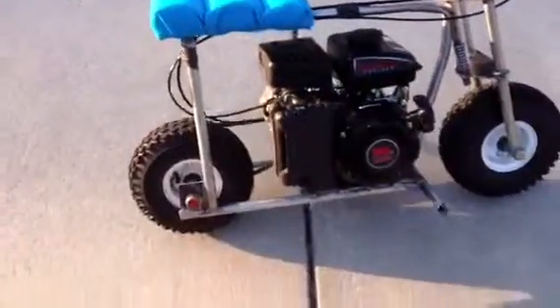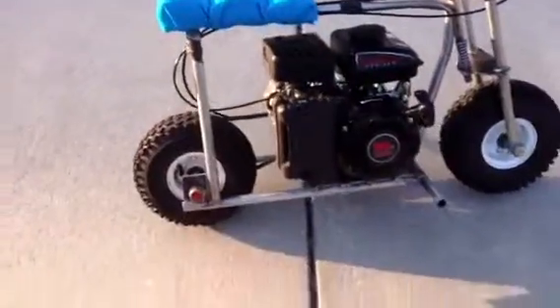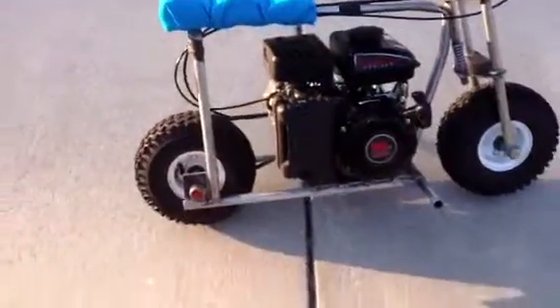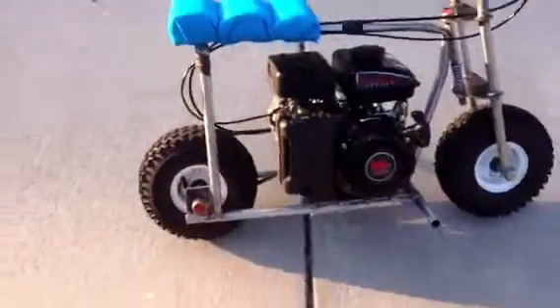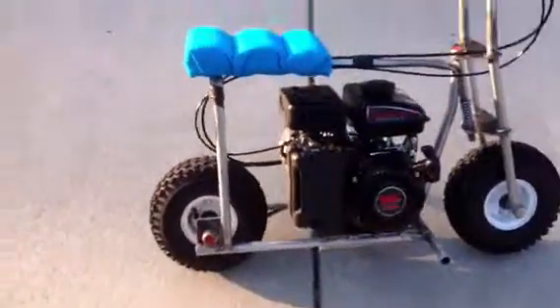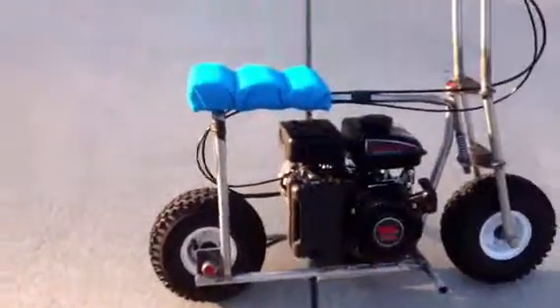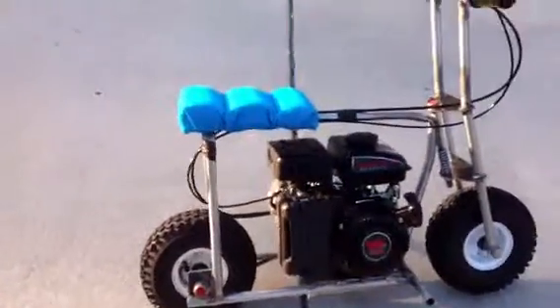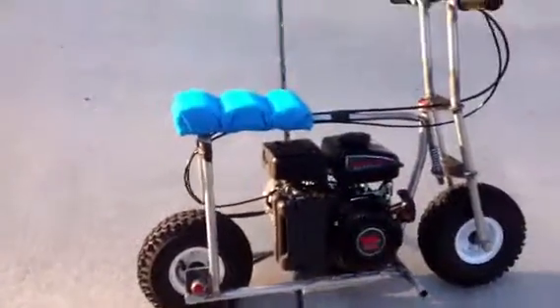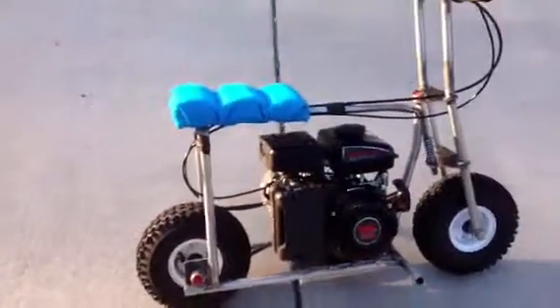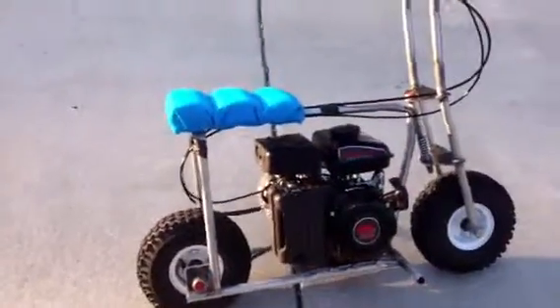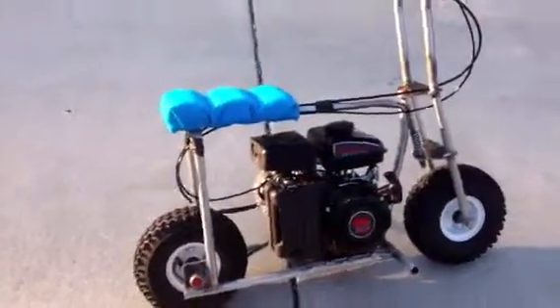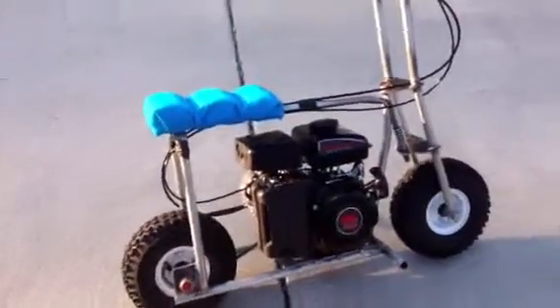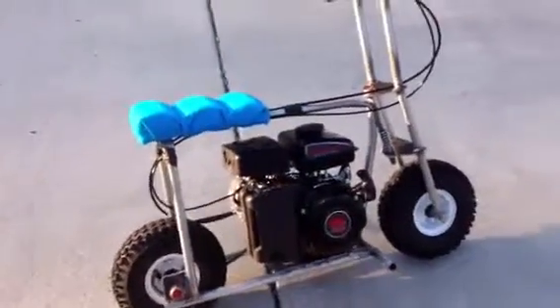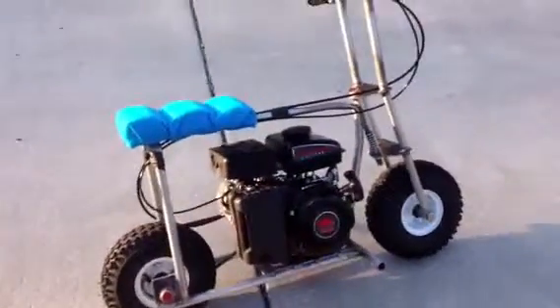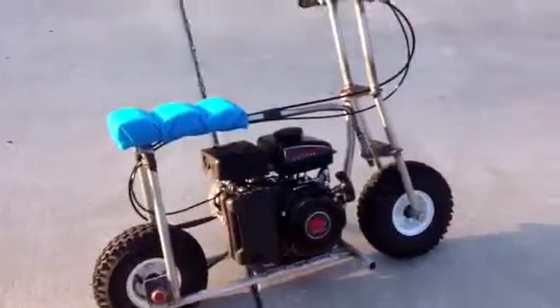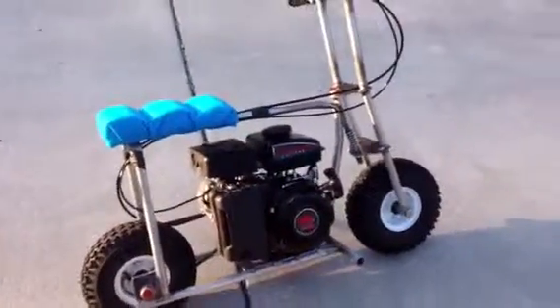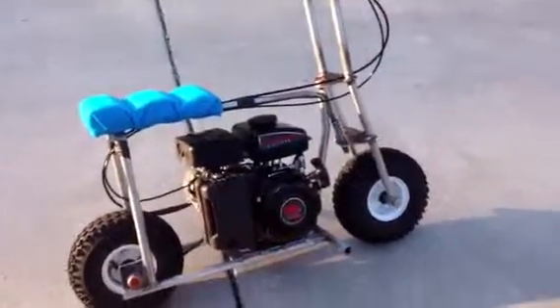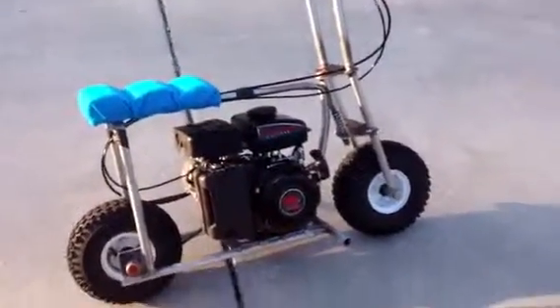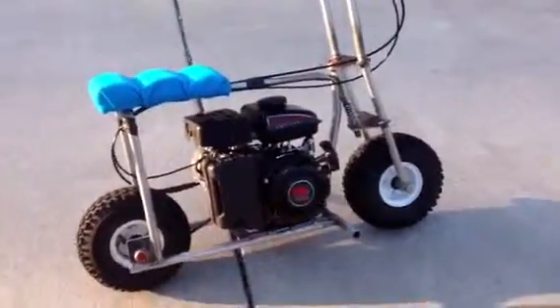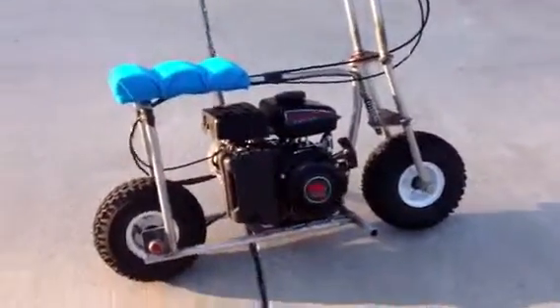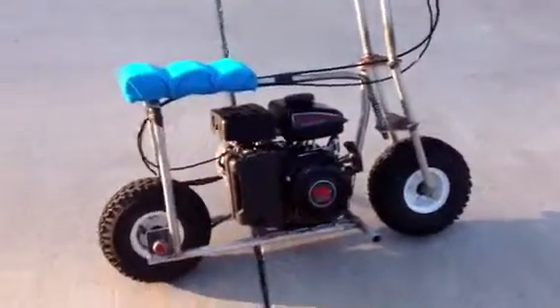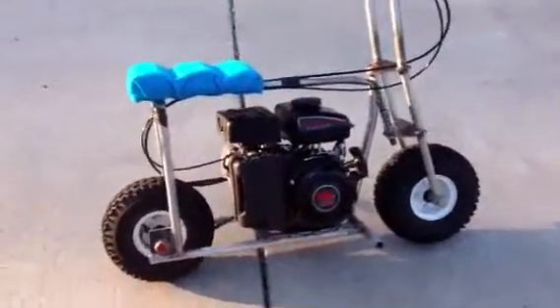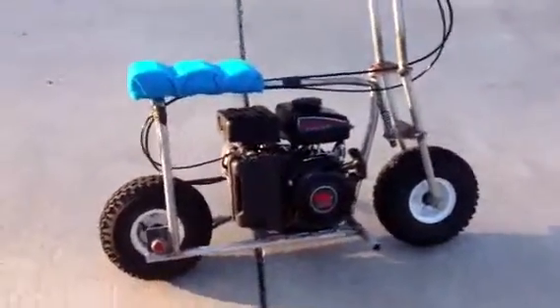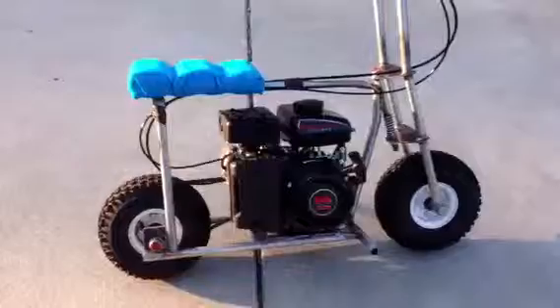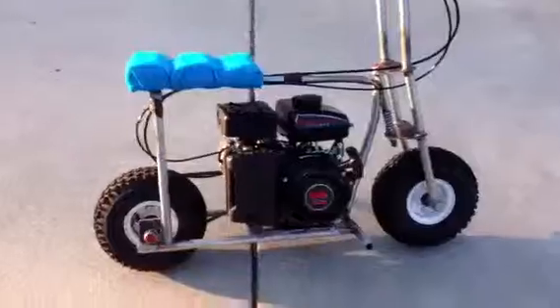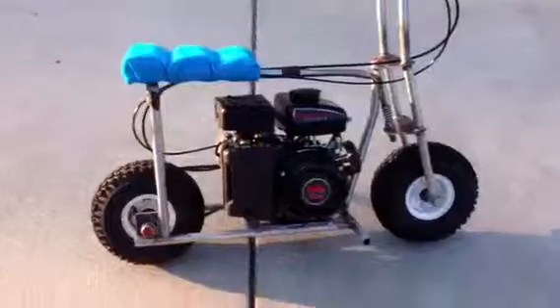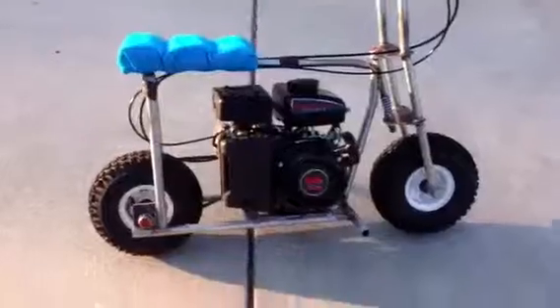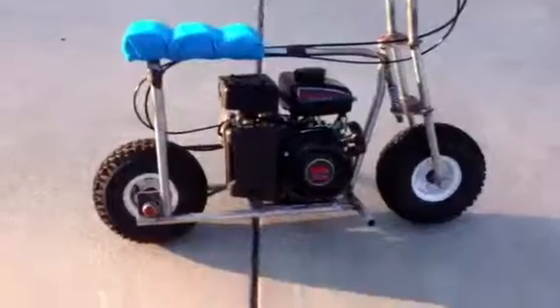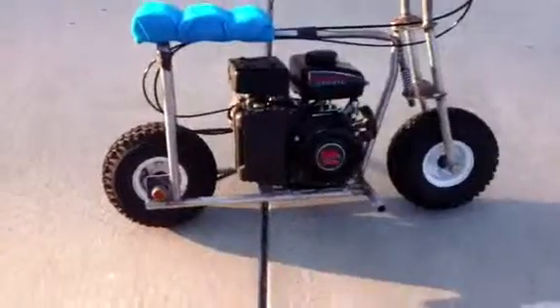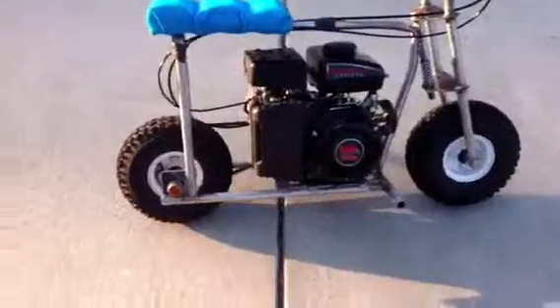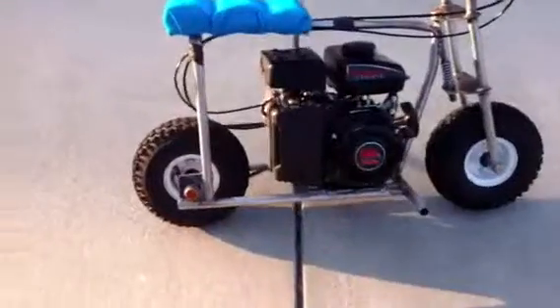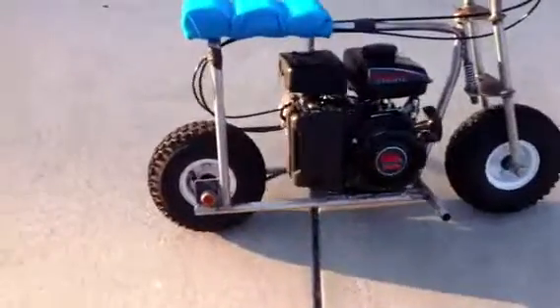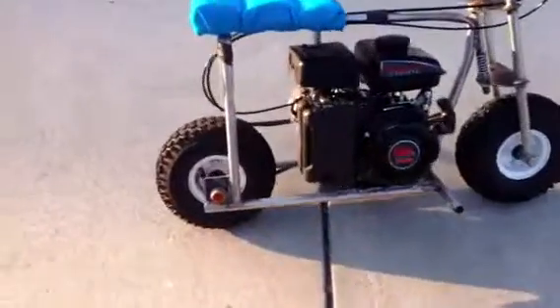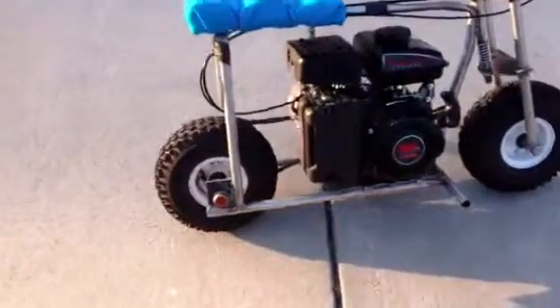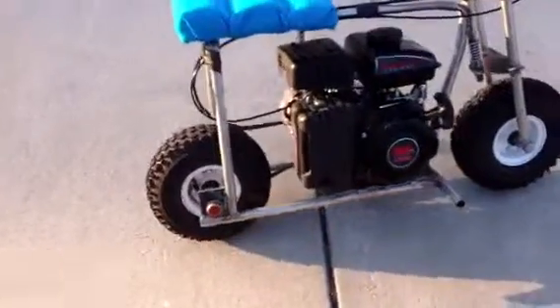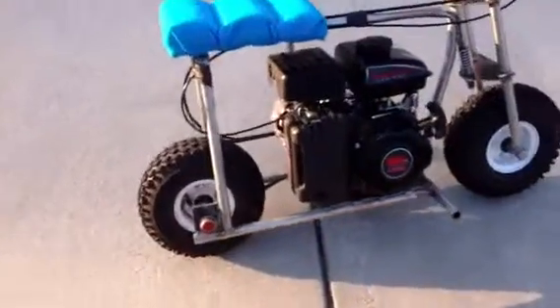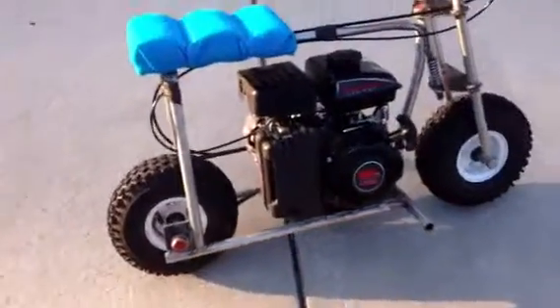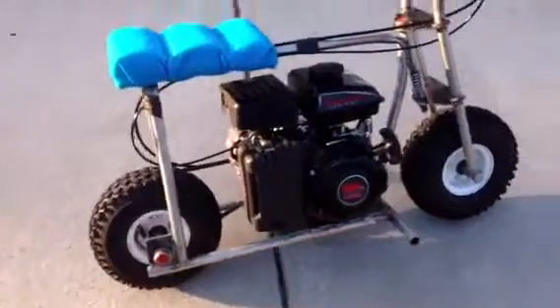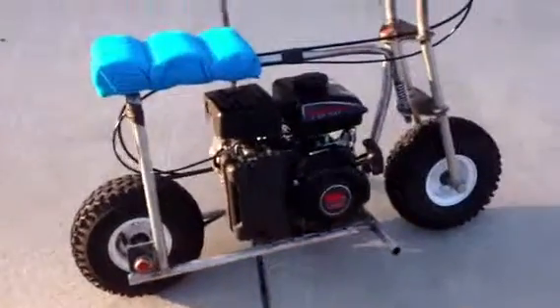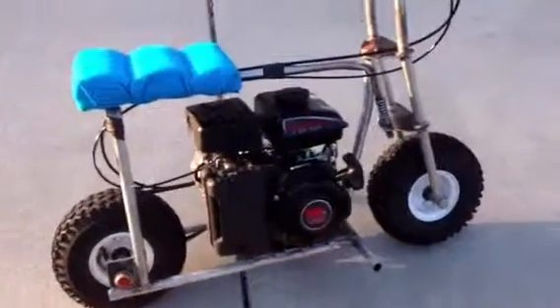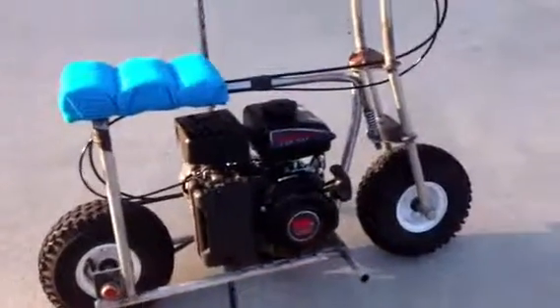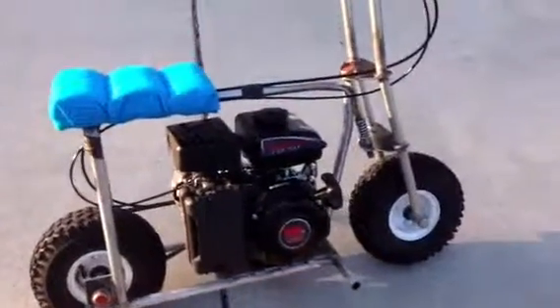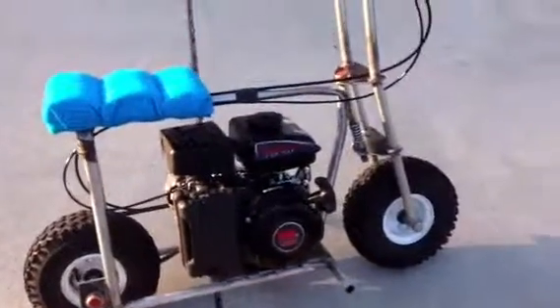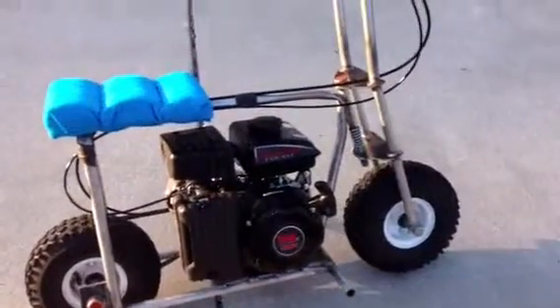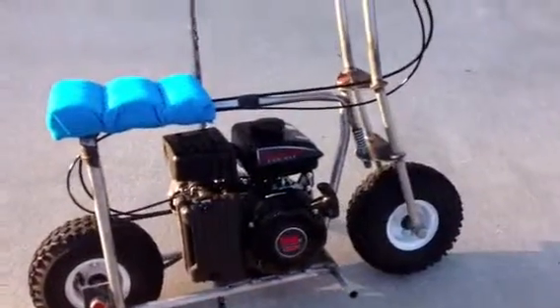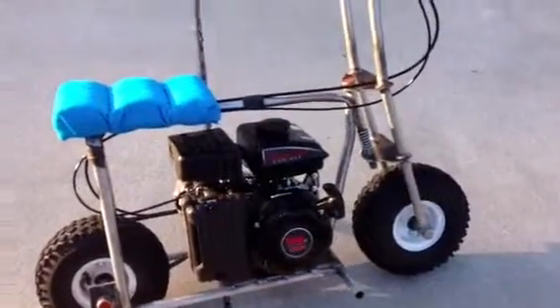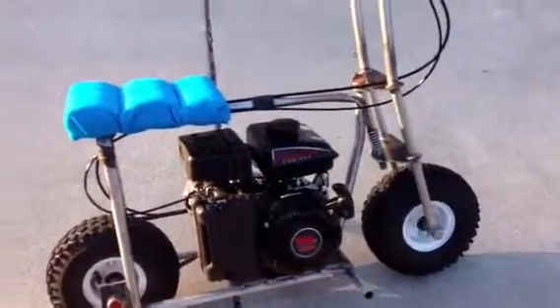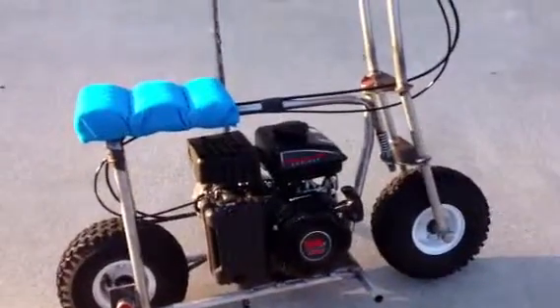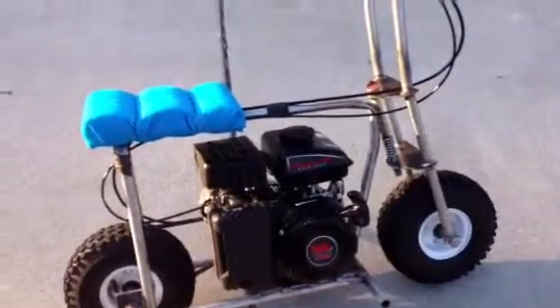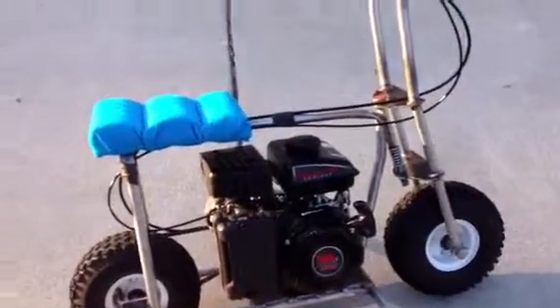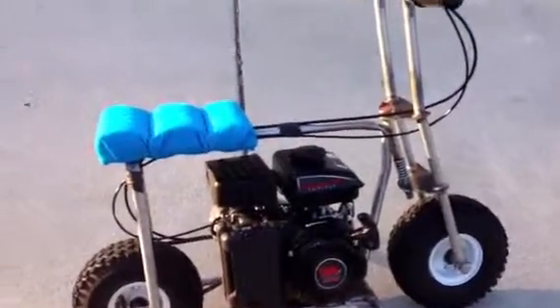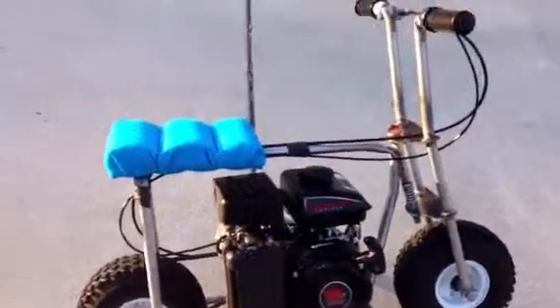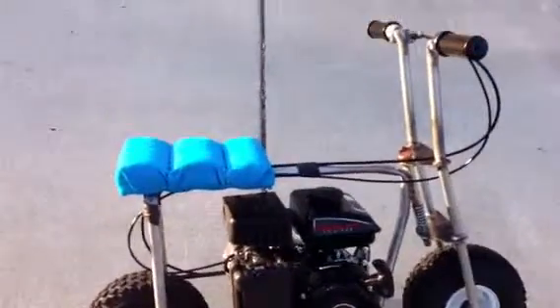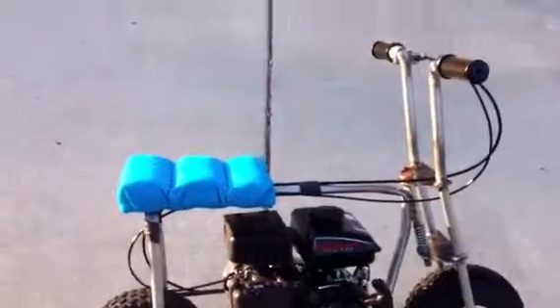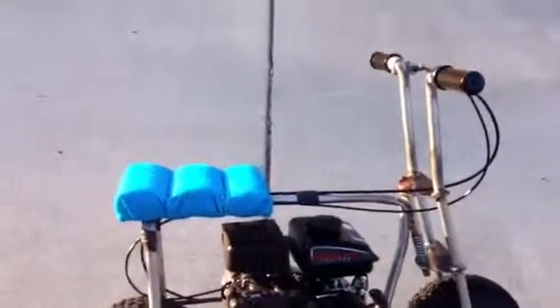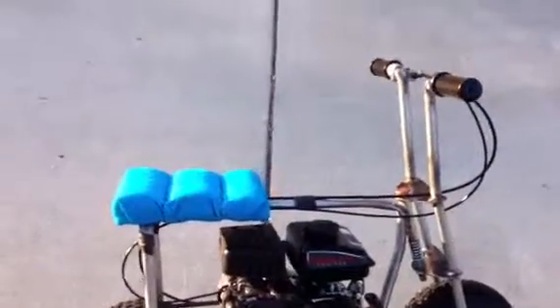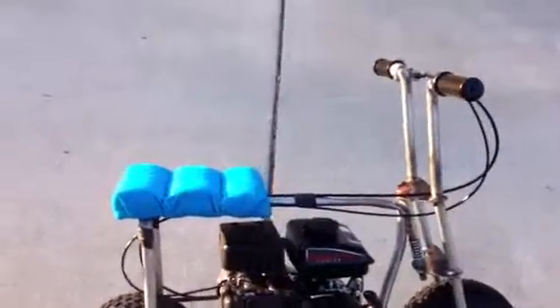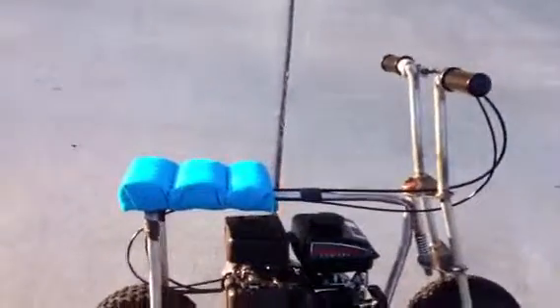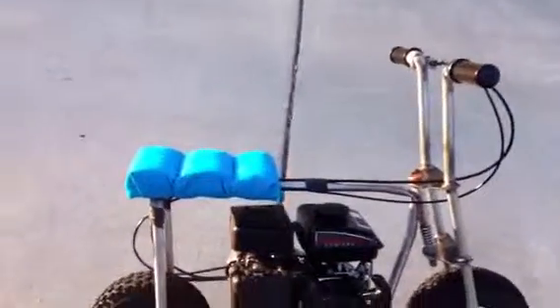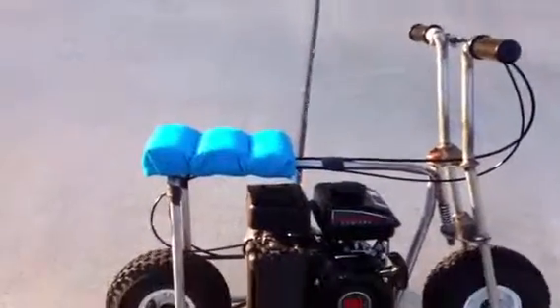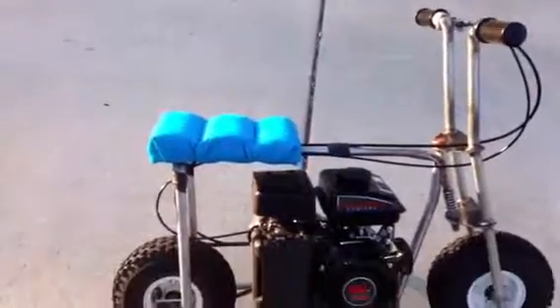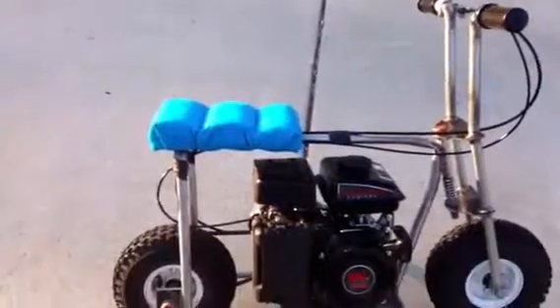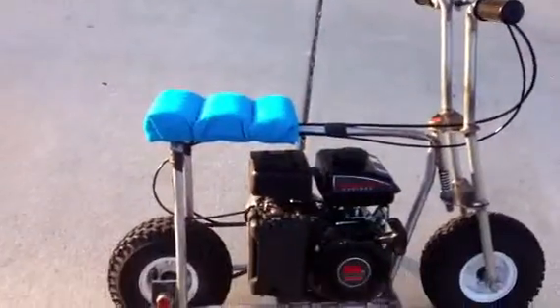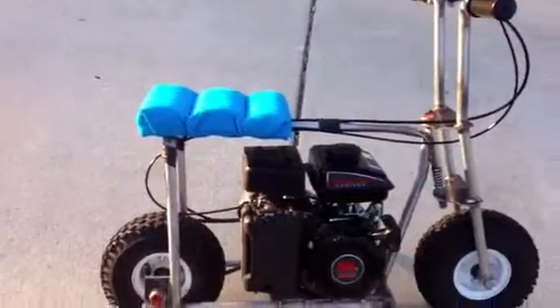I think I'm going to paint it caution yellow. The rims are 4 inch, and that's it.